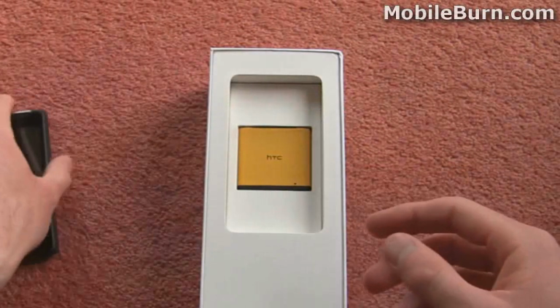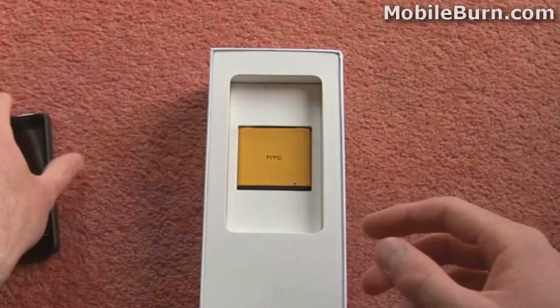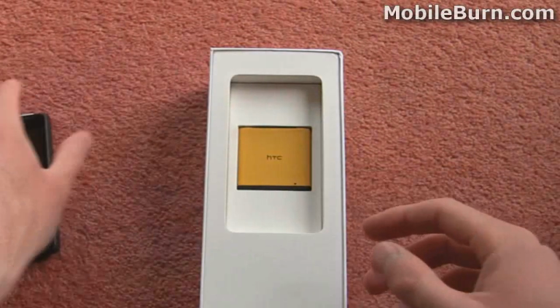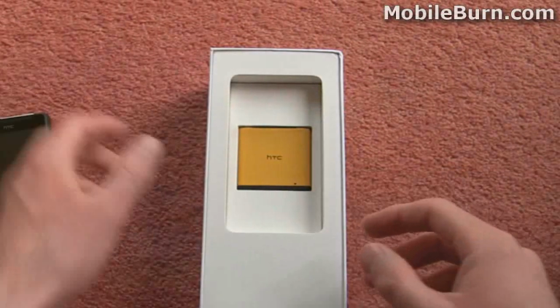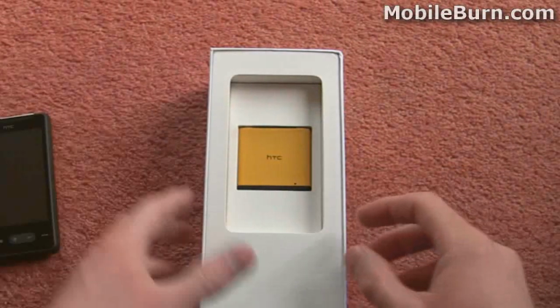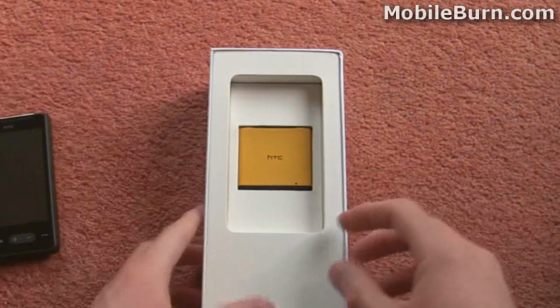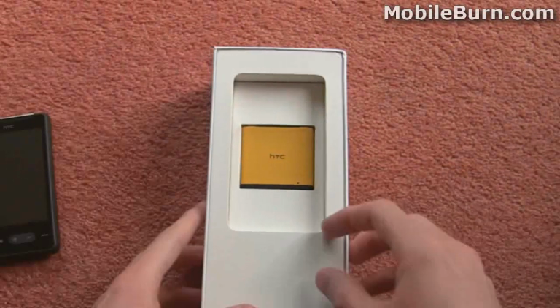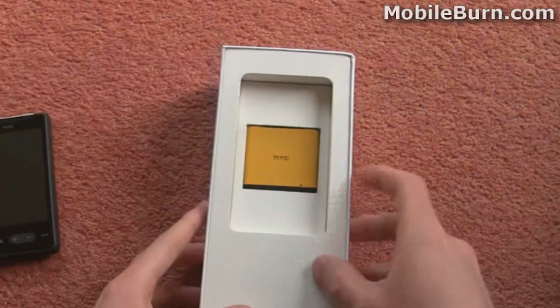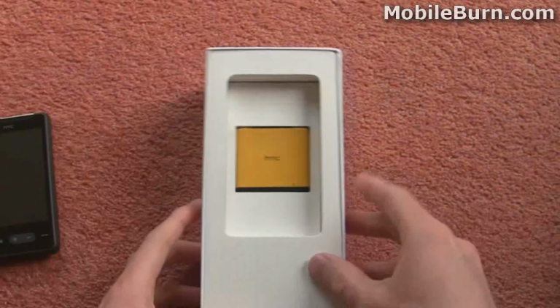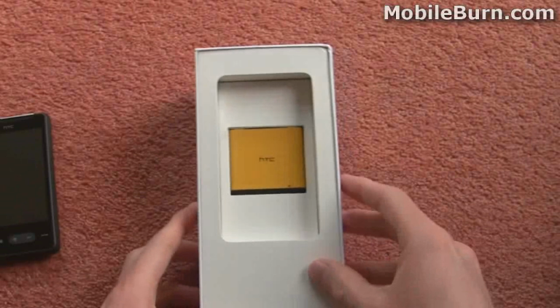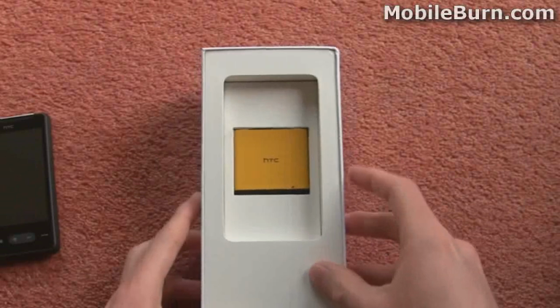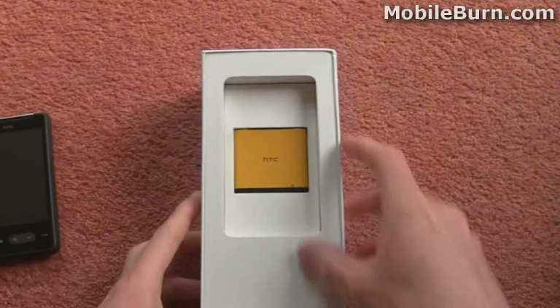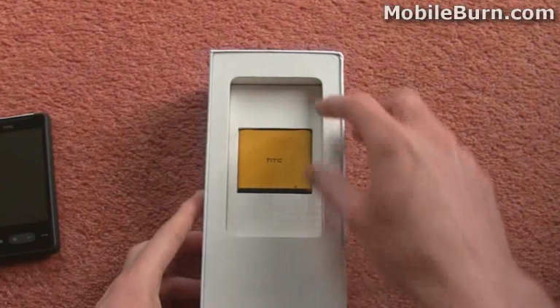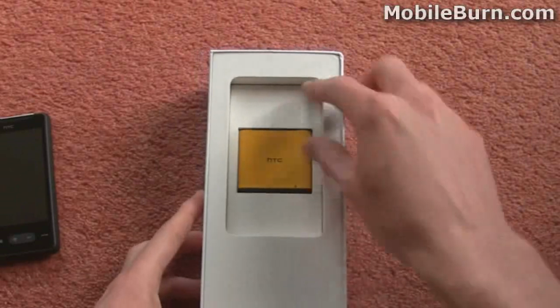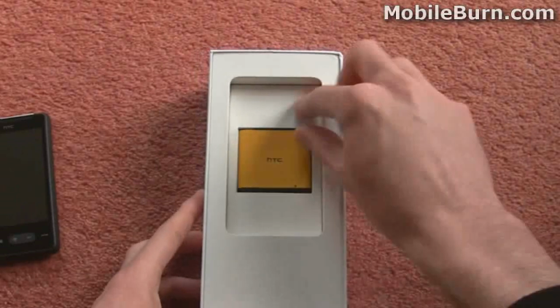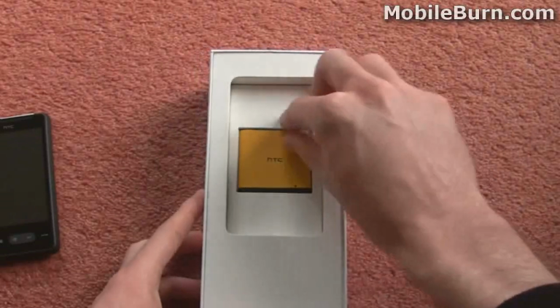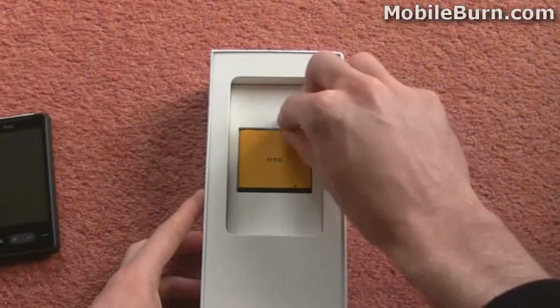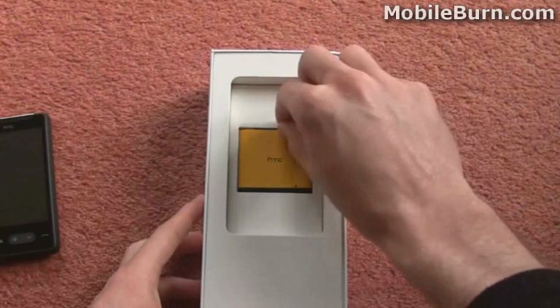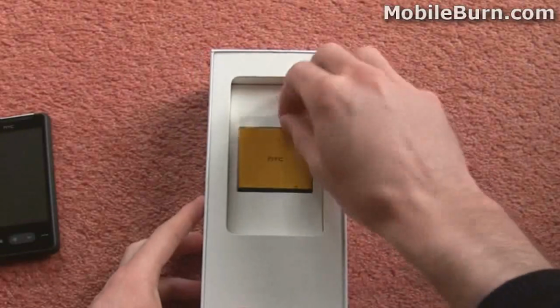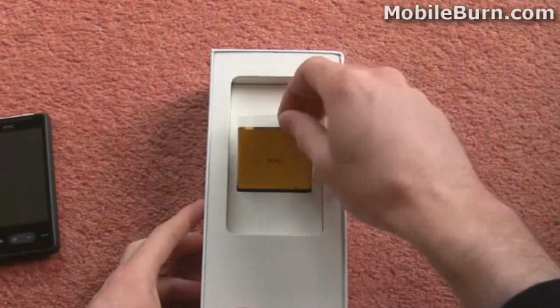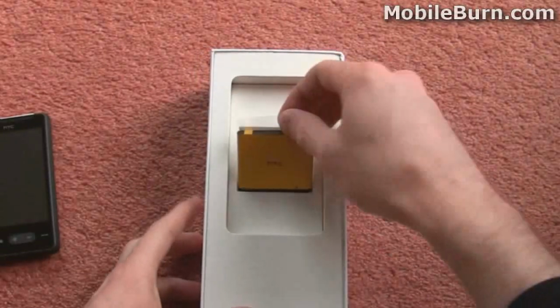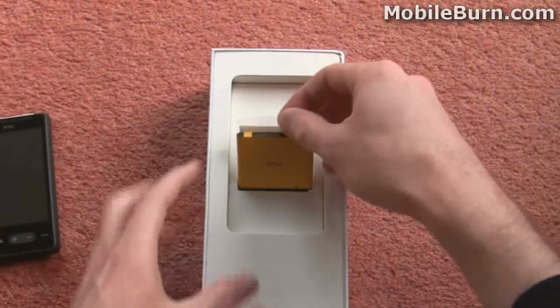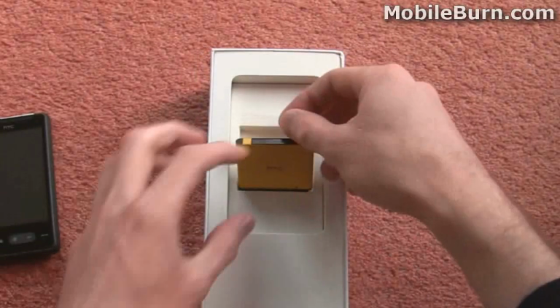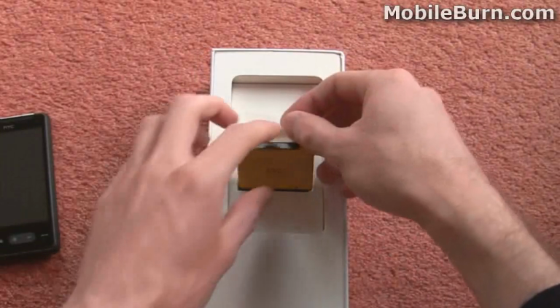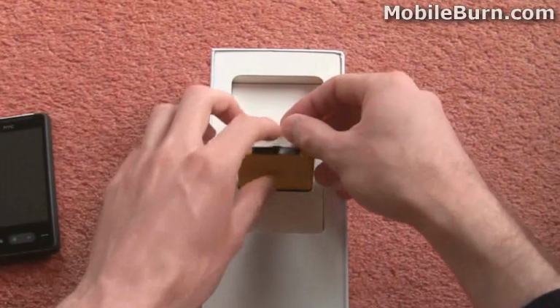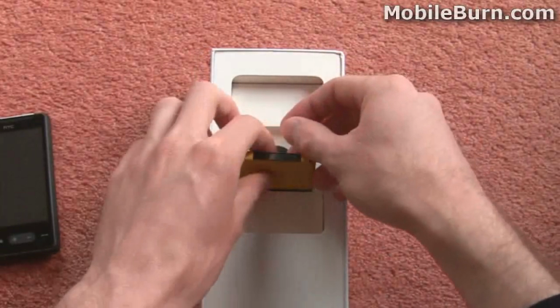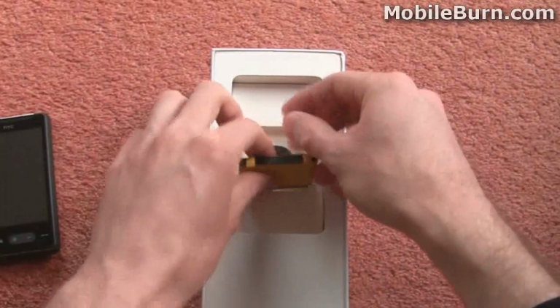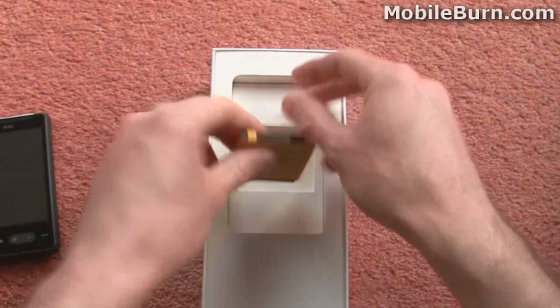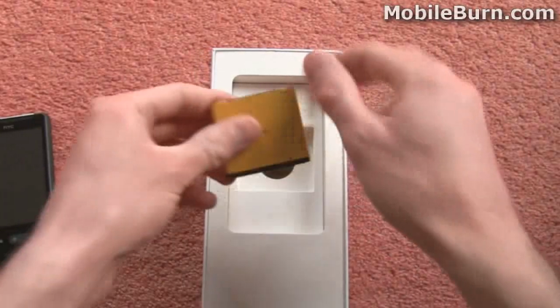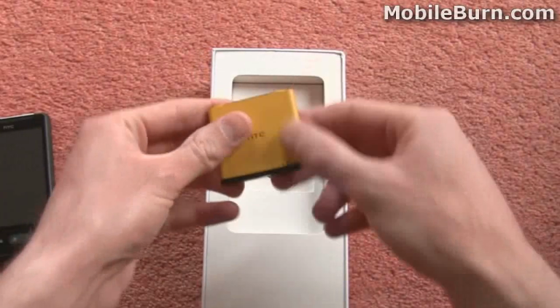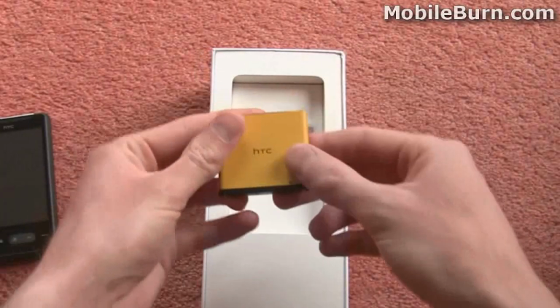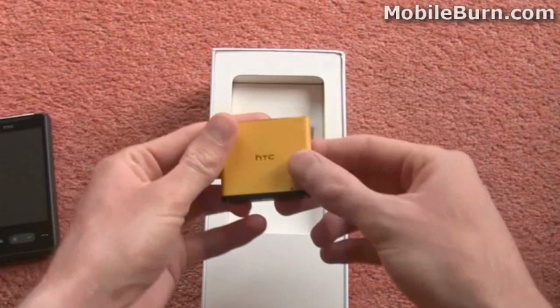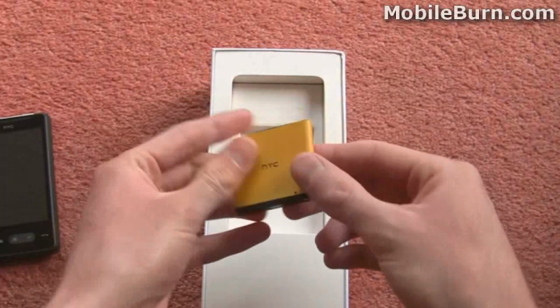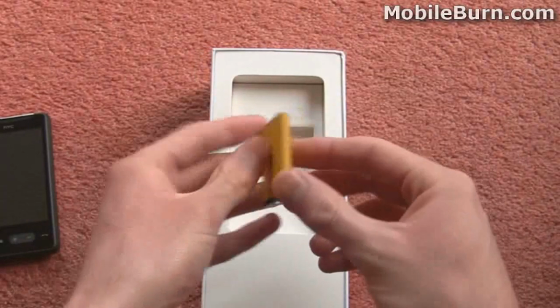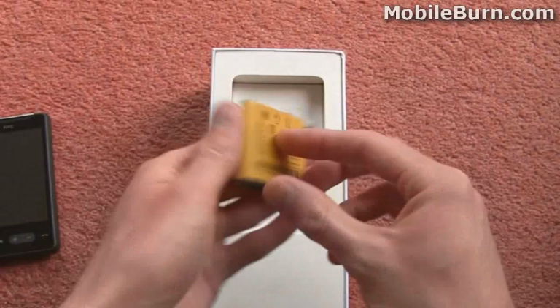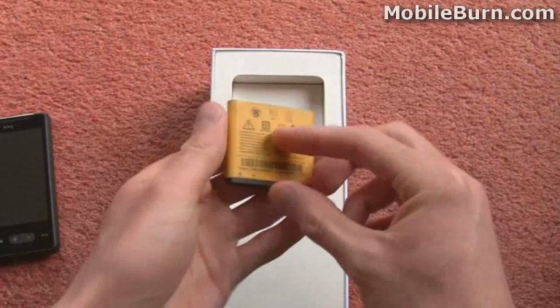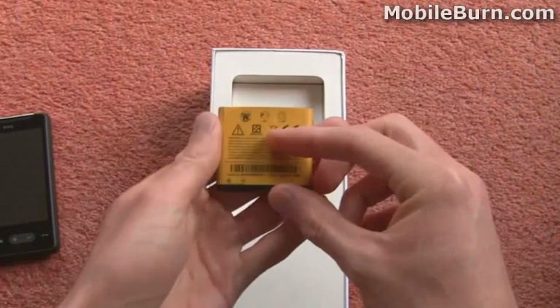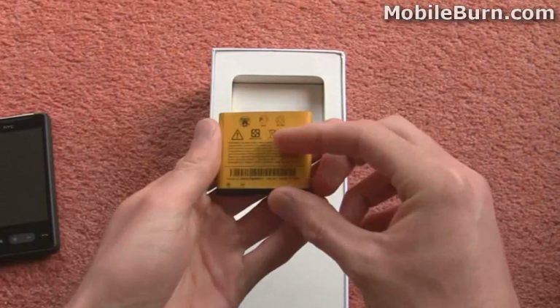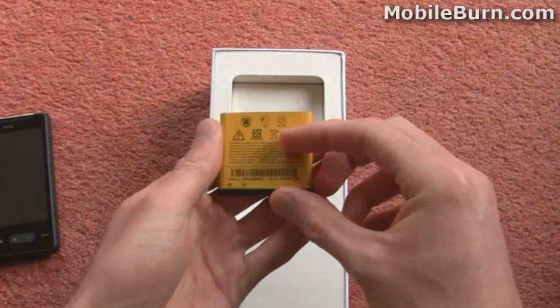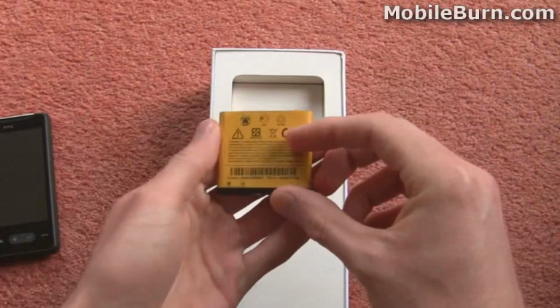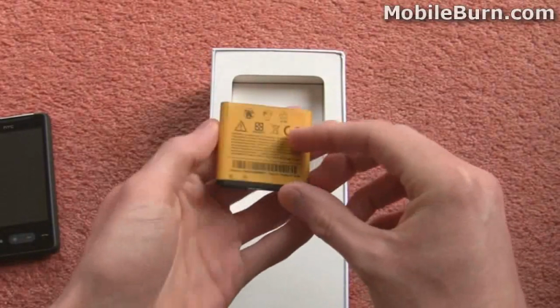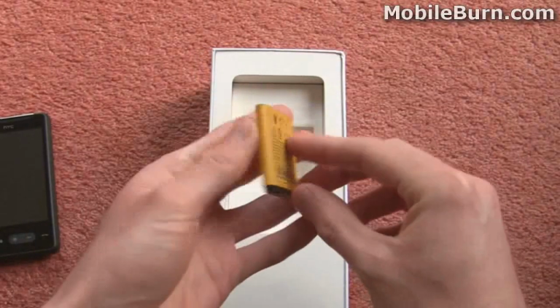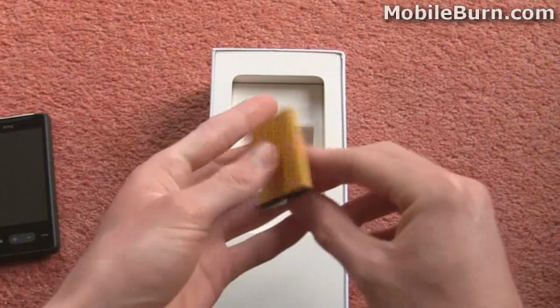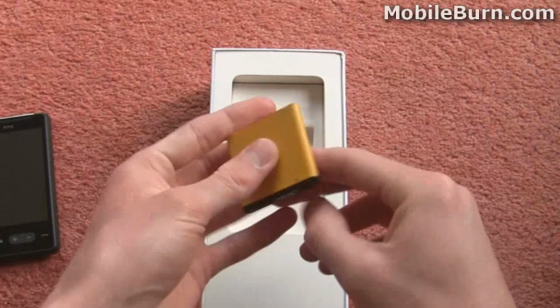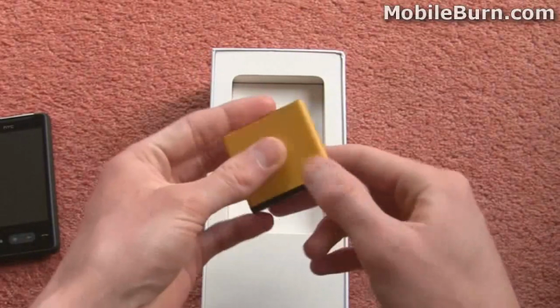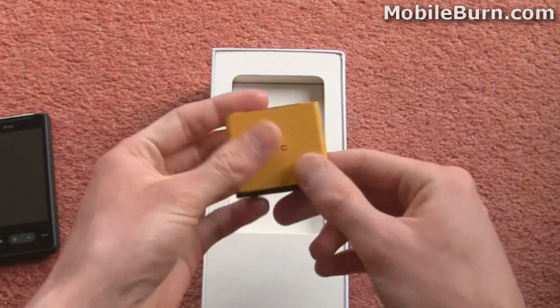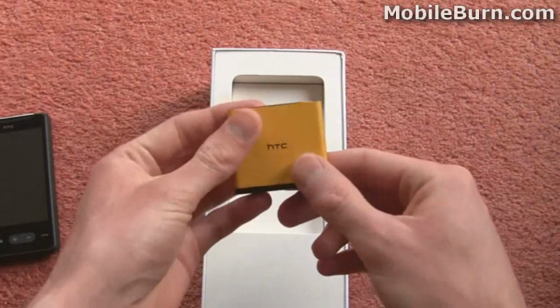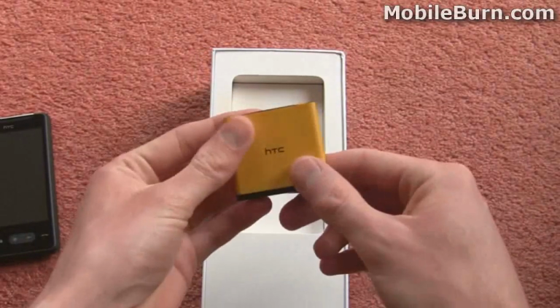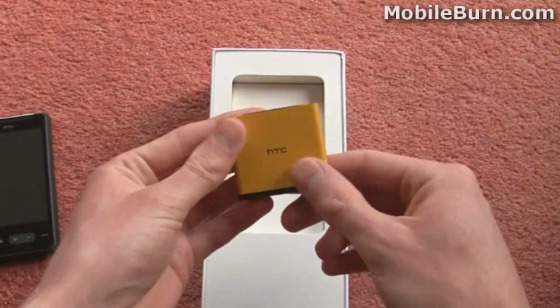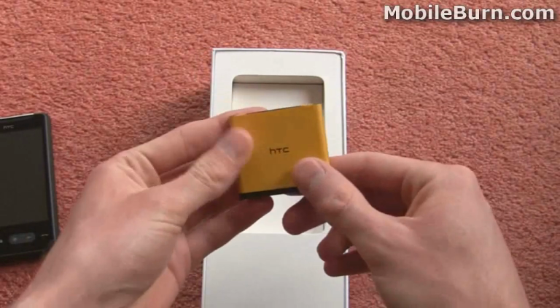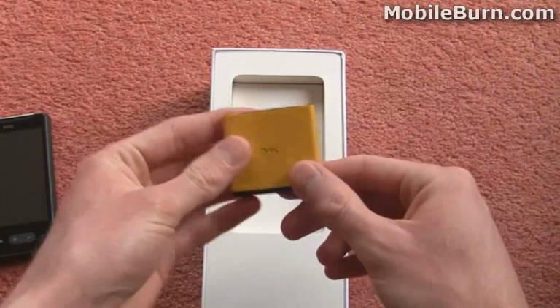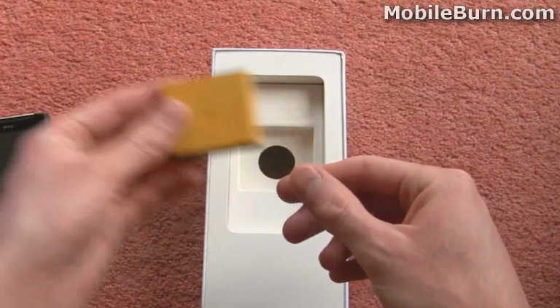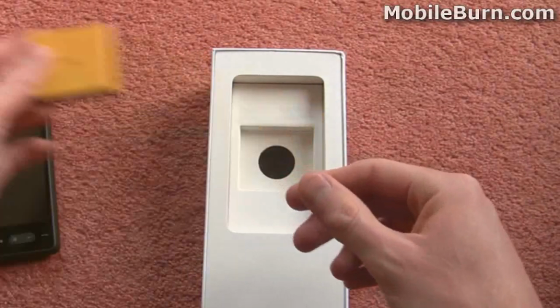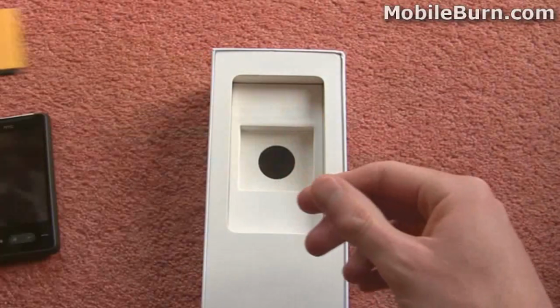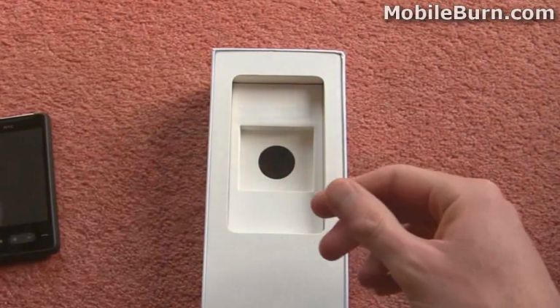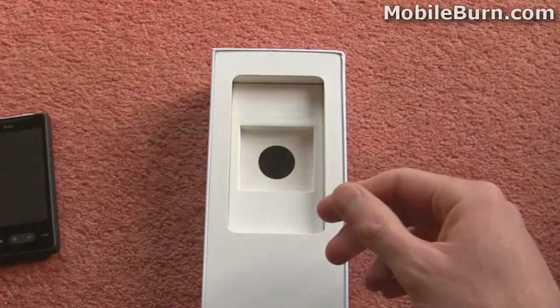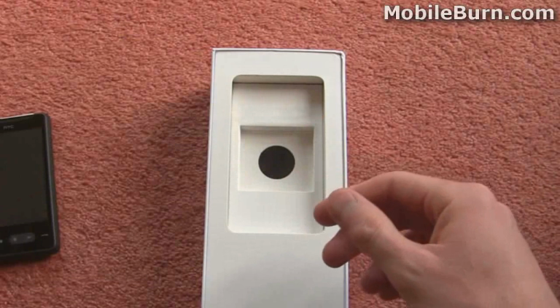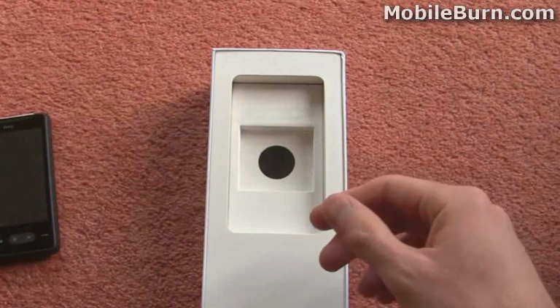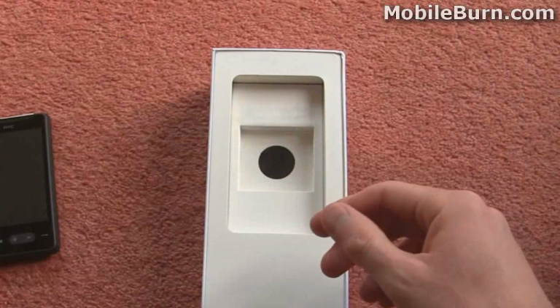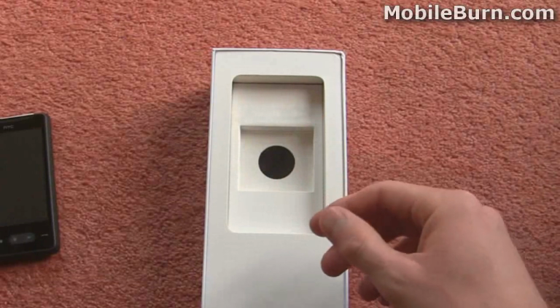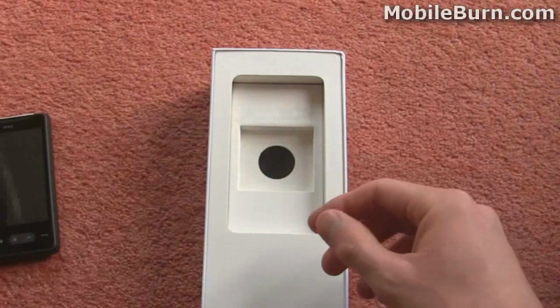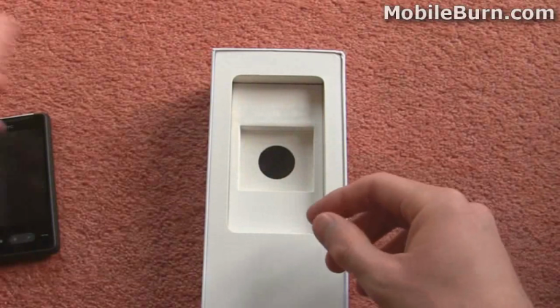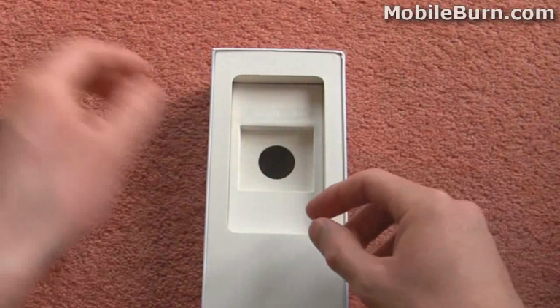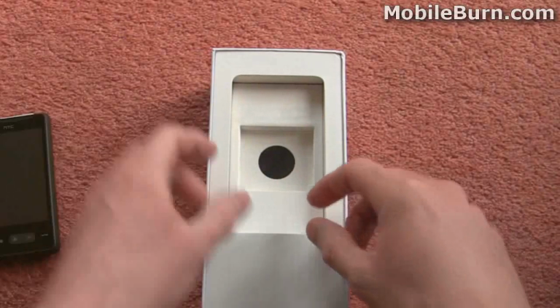First of all you can see in the box we've got the battery, bright yellow, just the same as the internals of the phone which I'll show you in a moment.